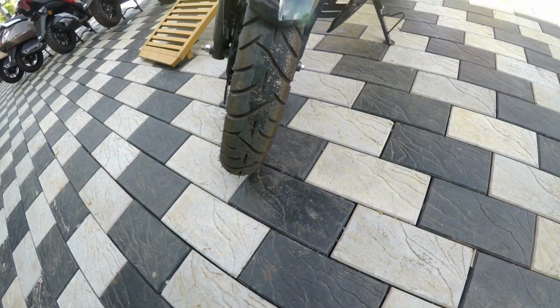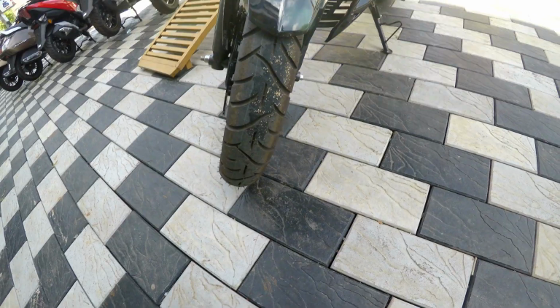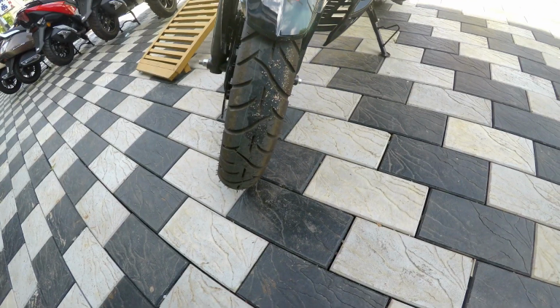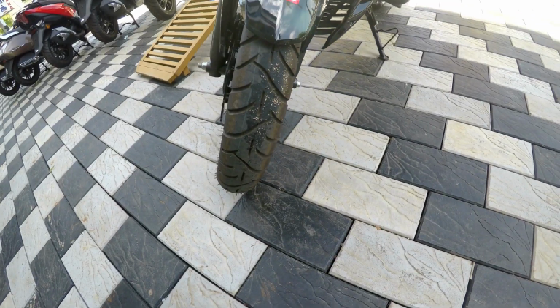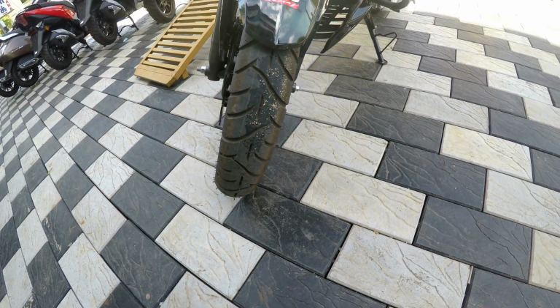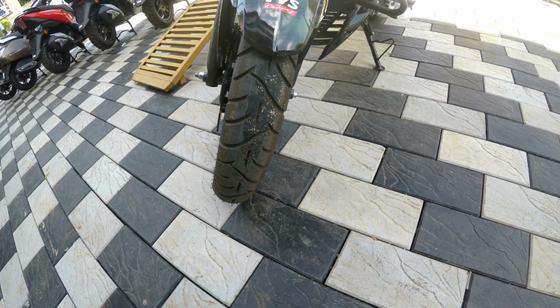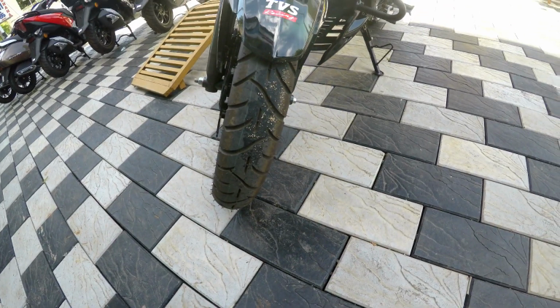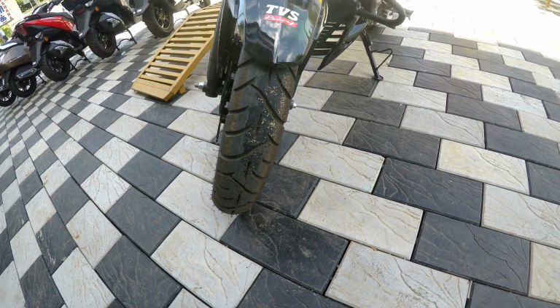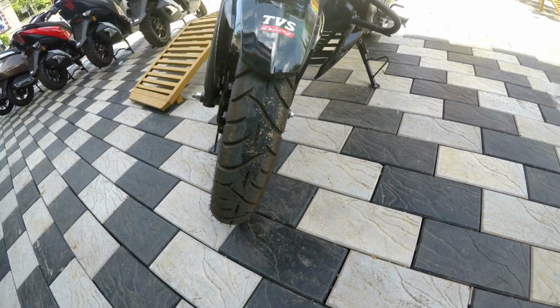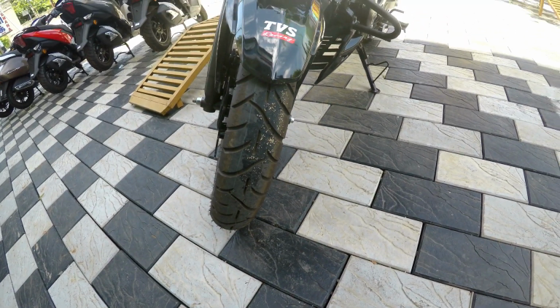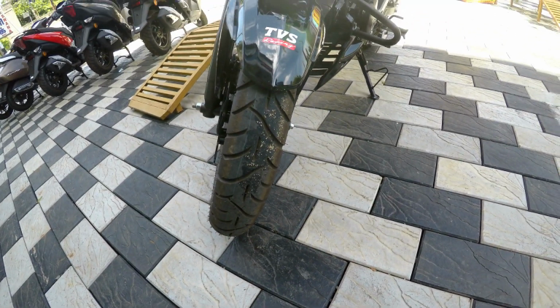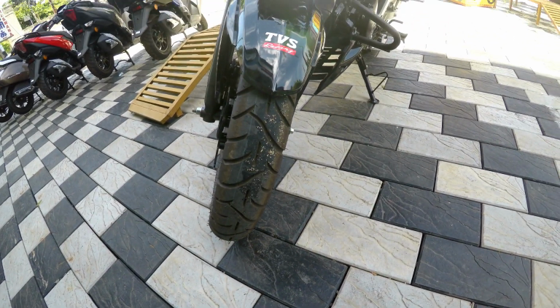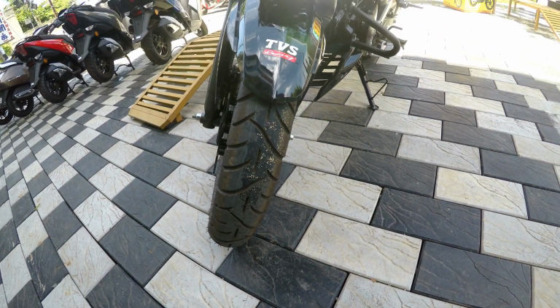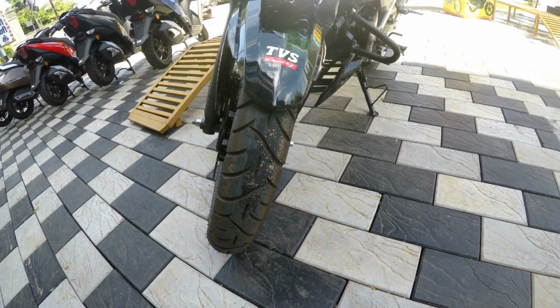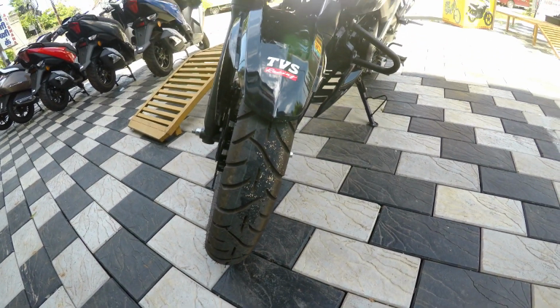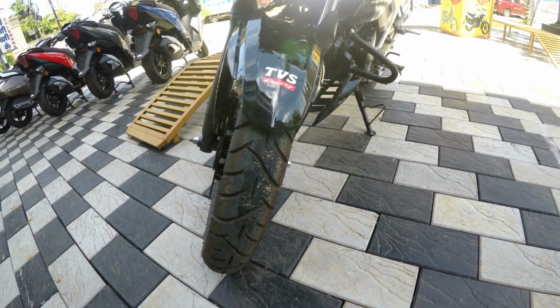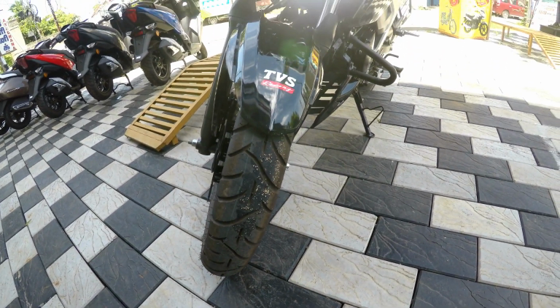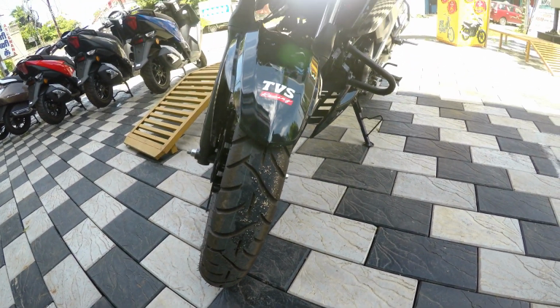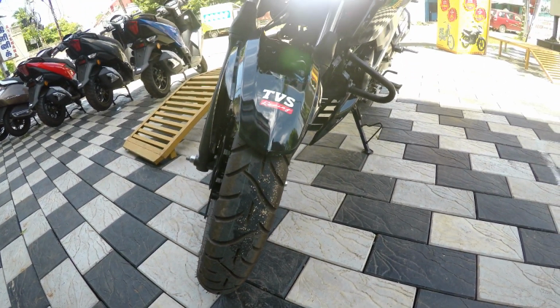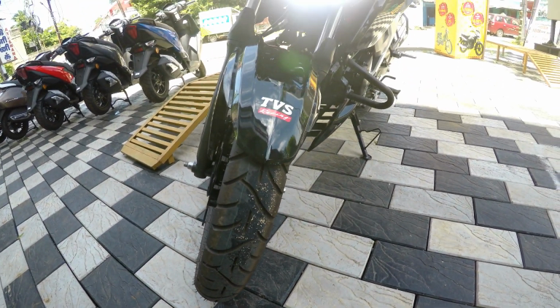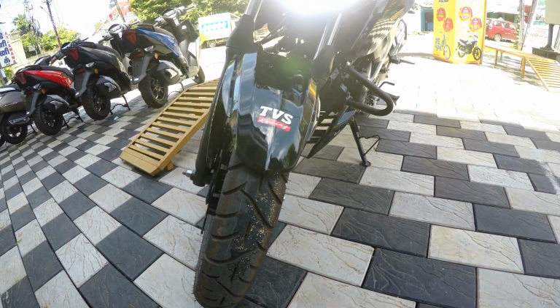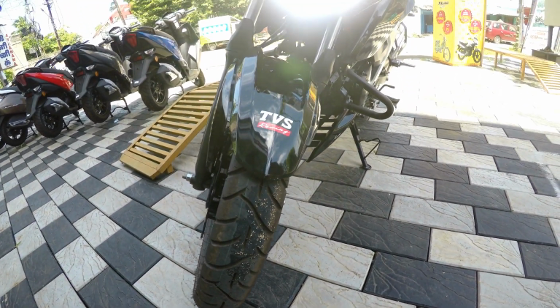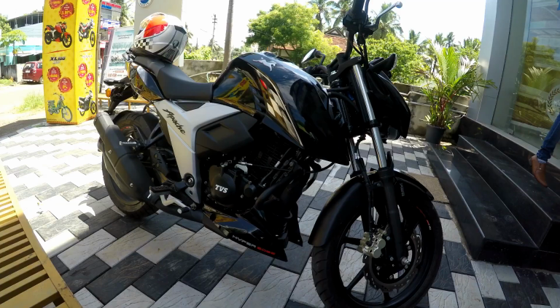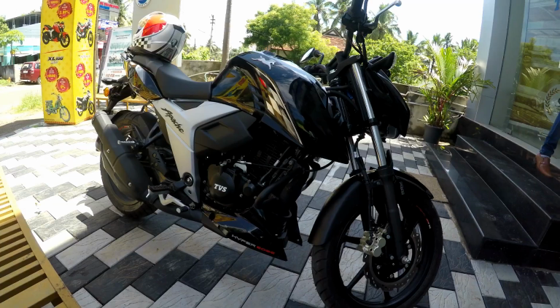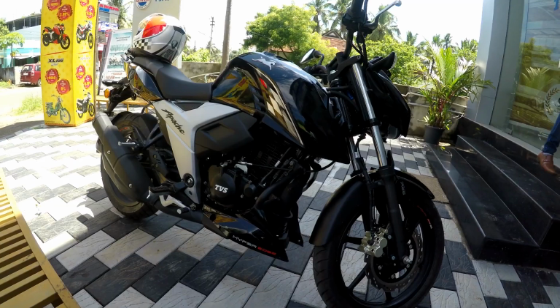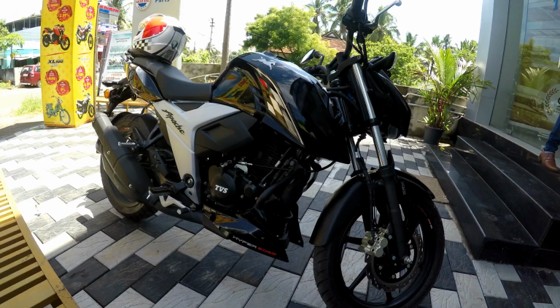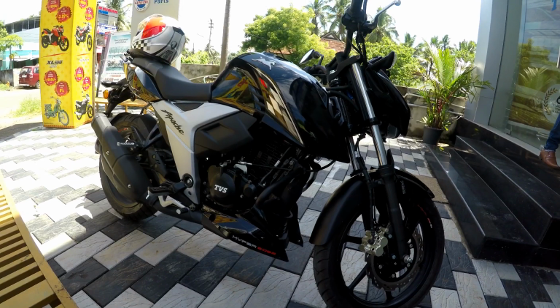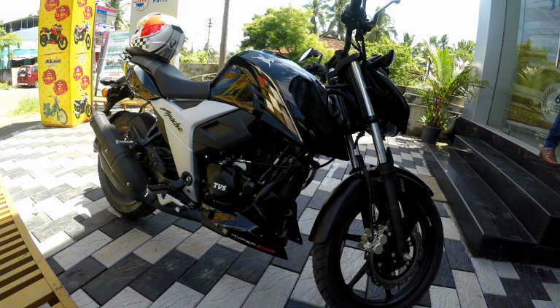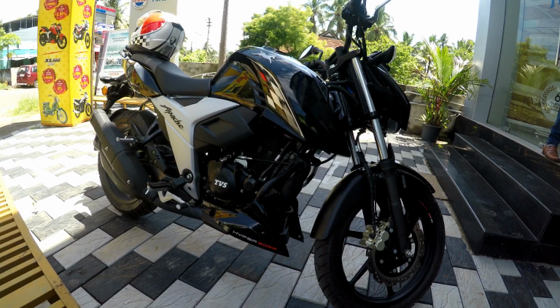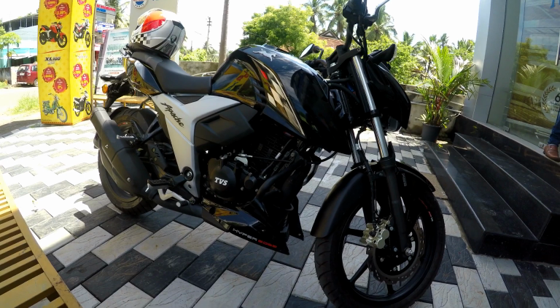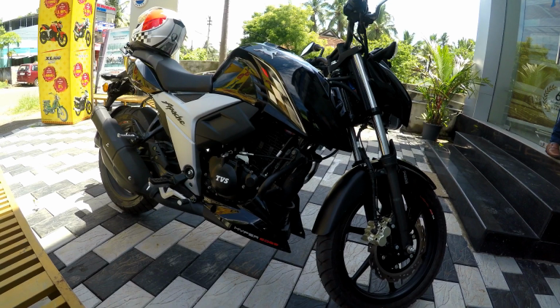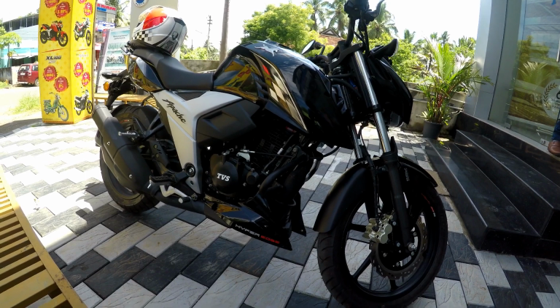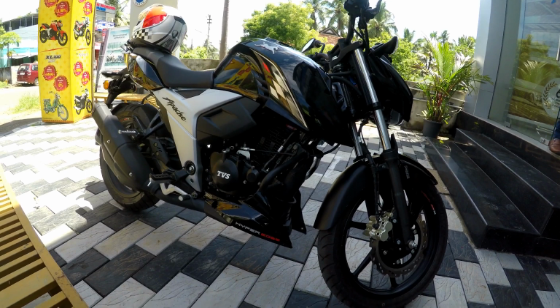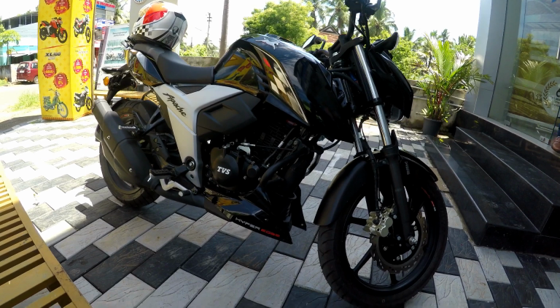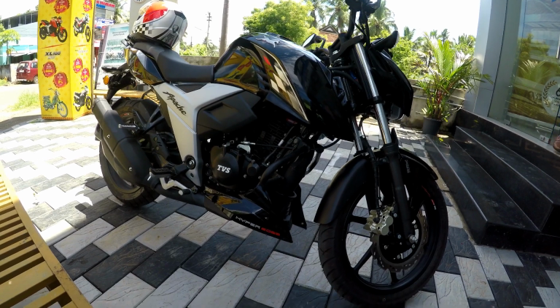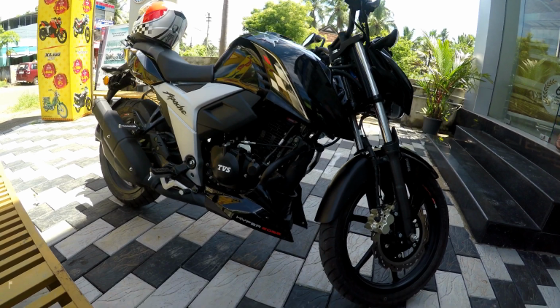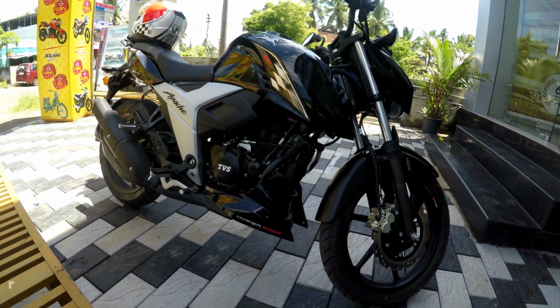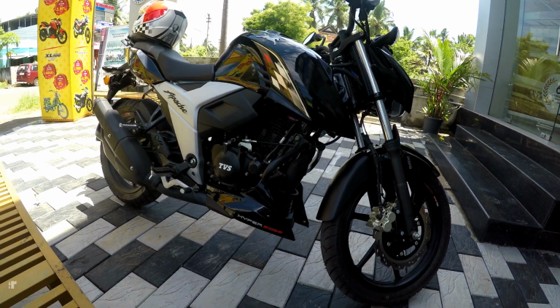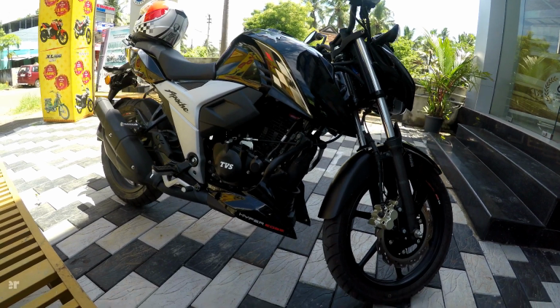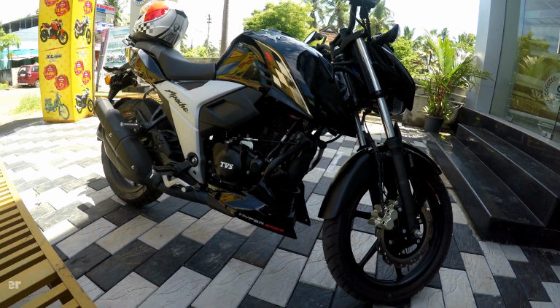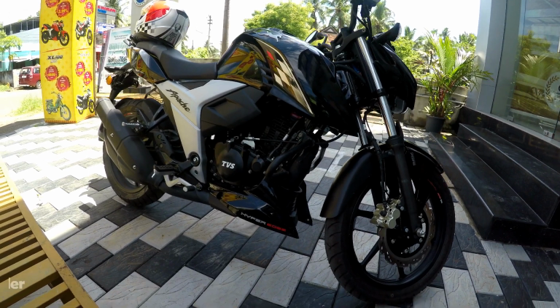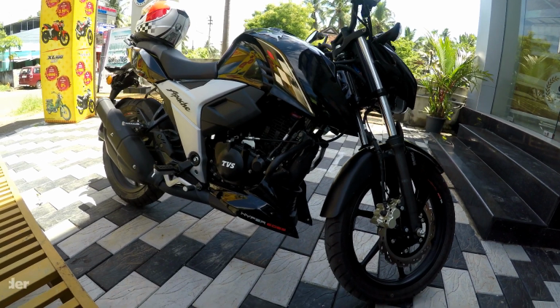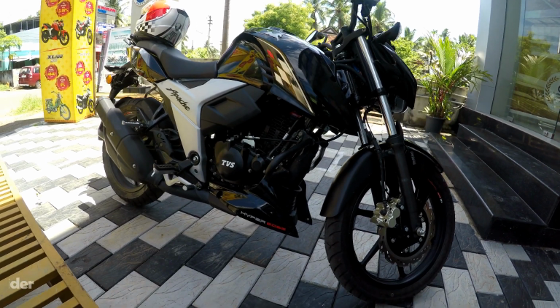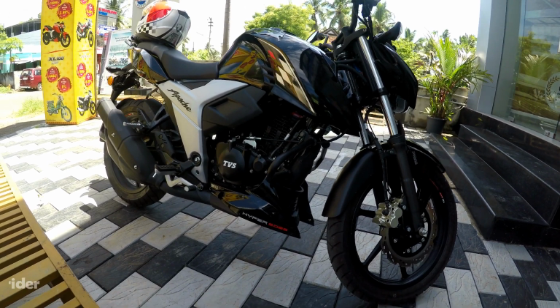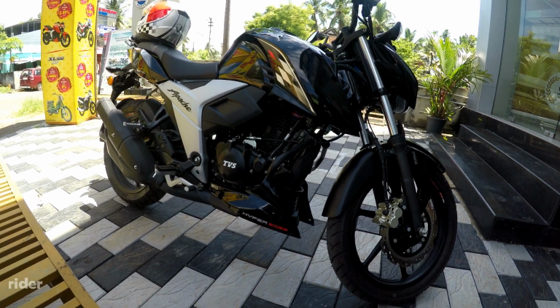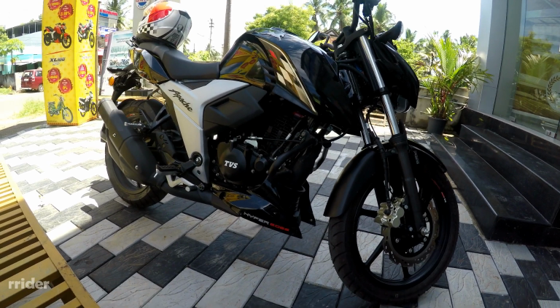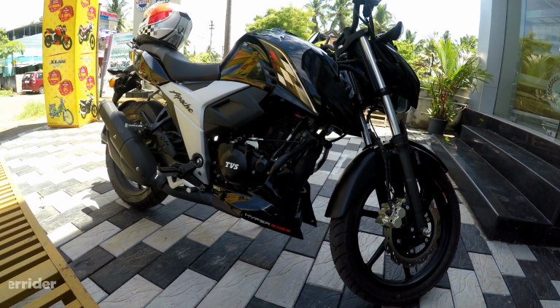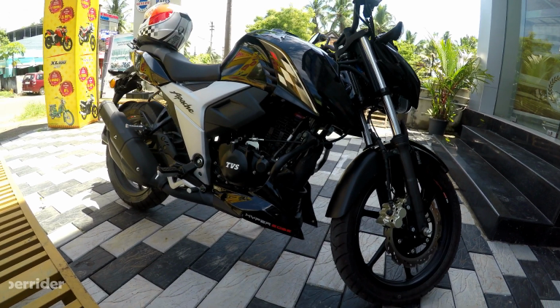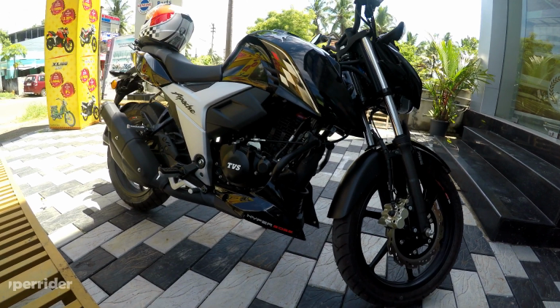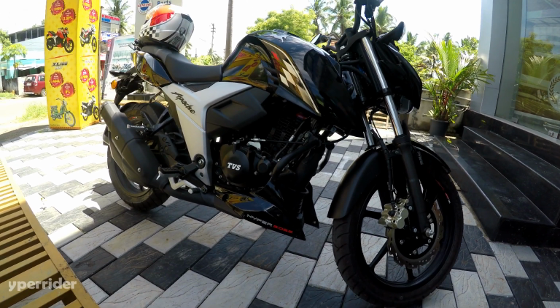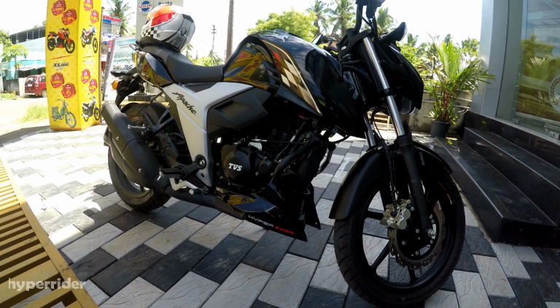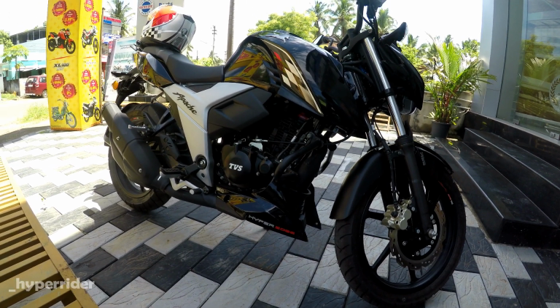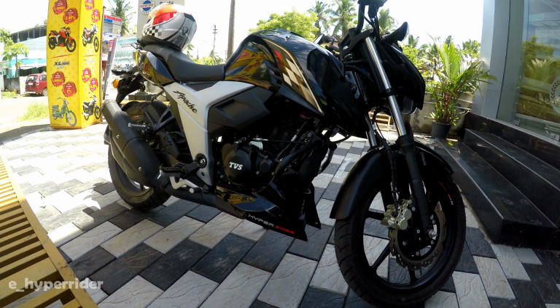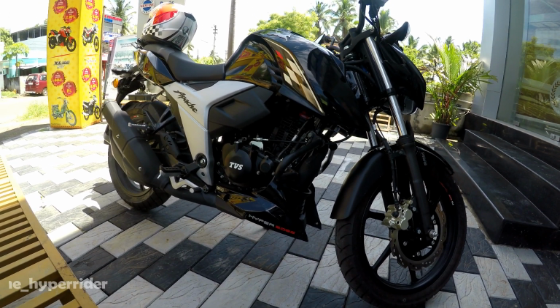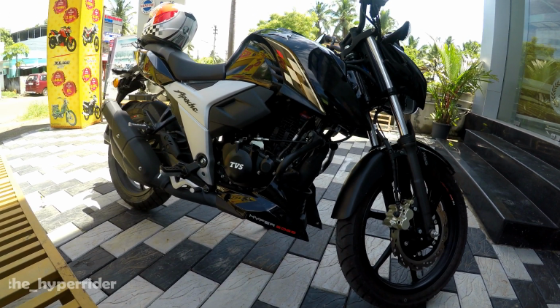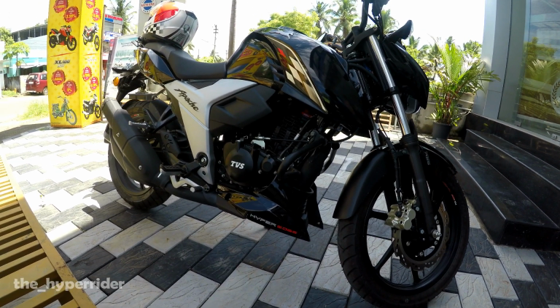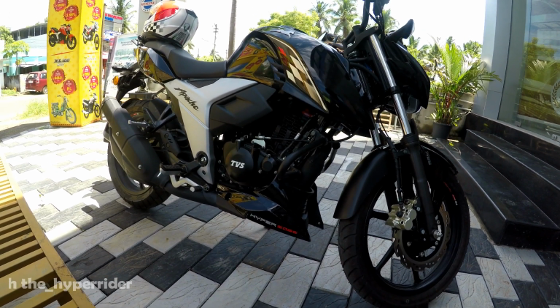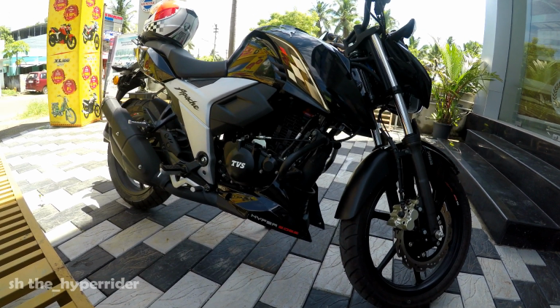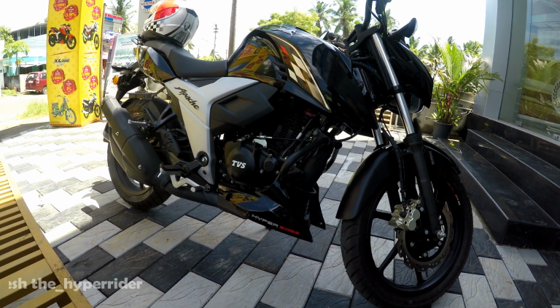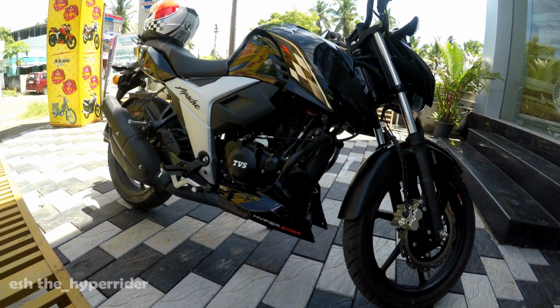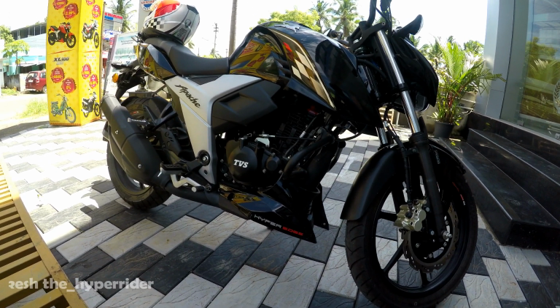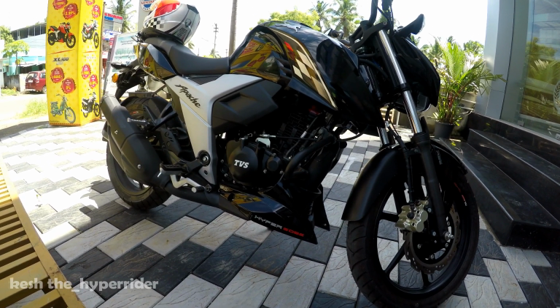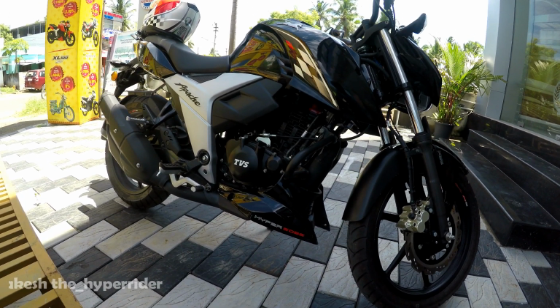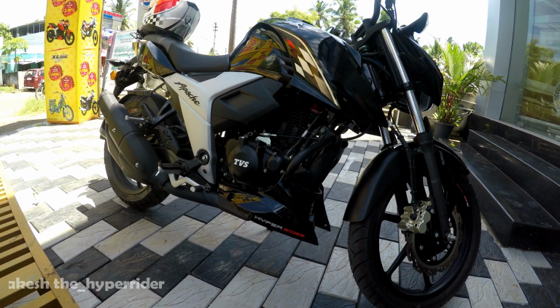The front tyre is 90x90 and the rear tyre is 130x70. The rear is 140, which is a good combination.